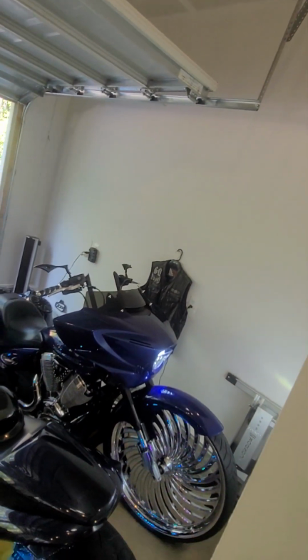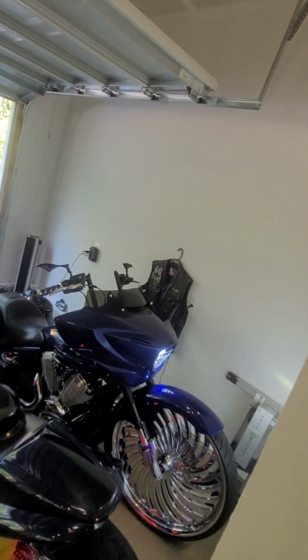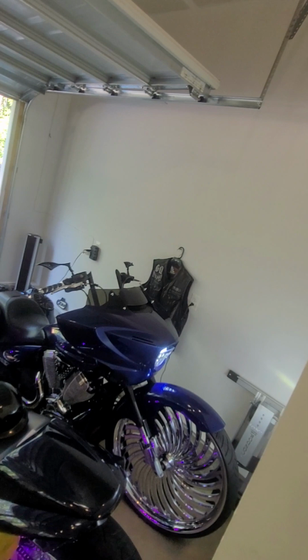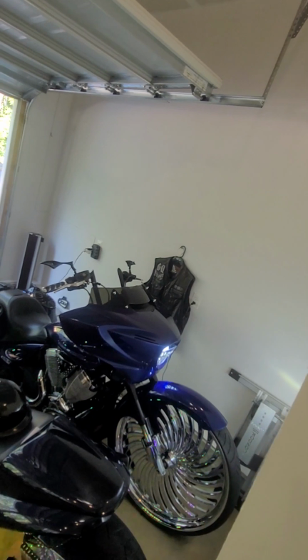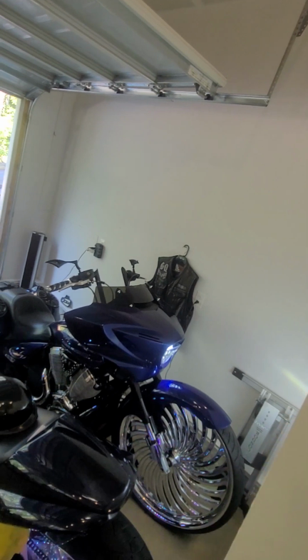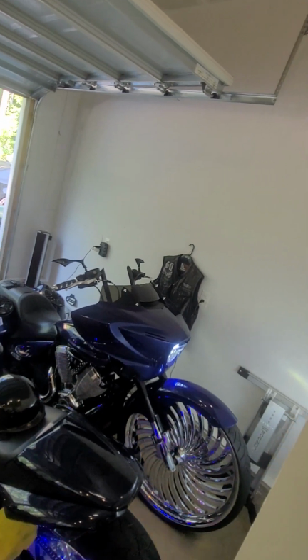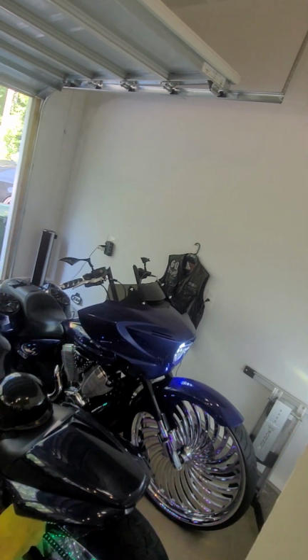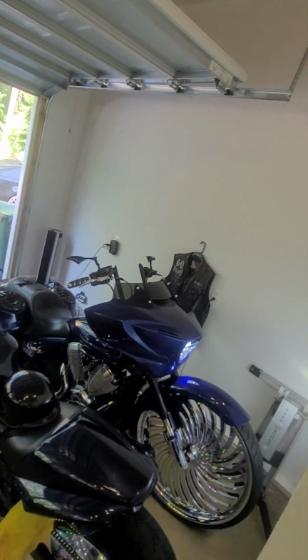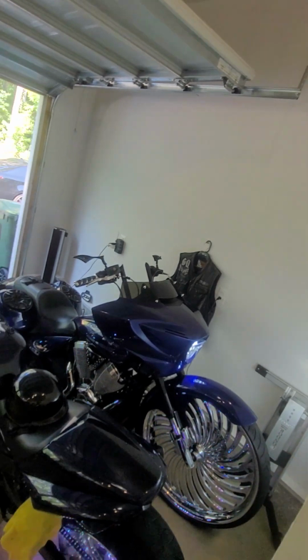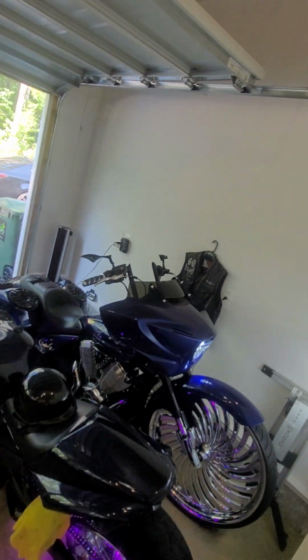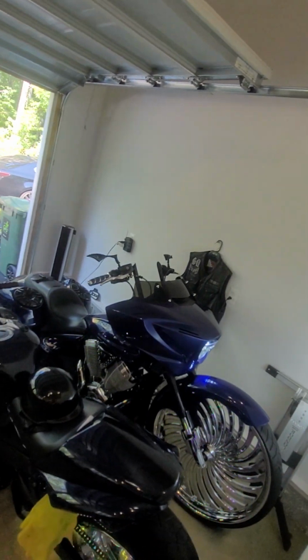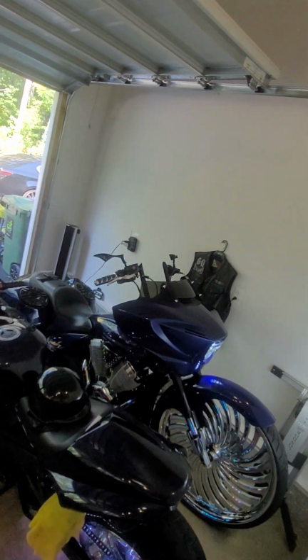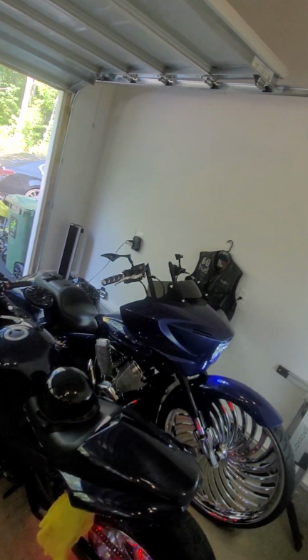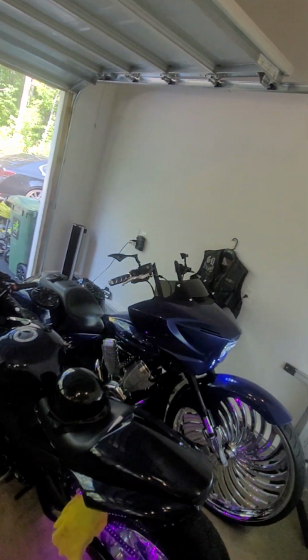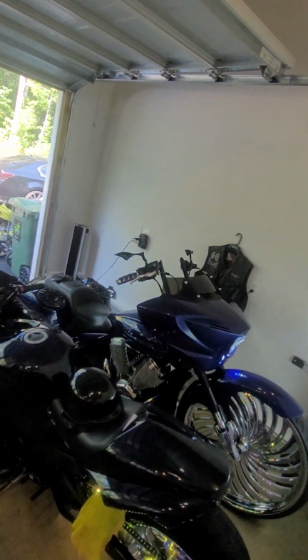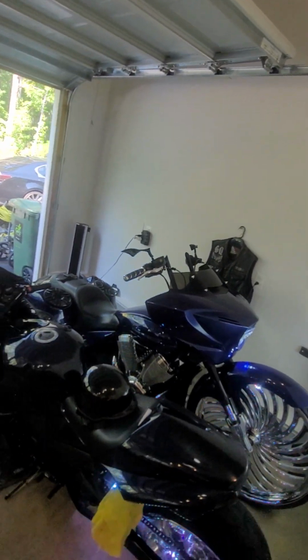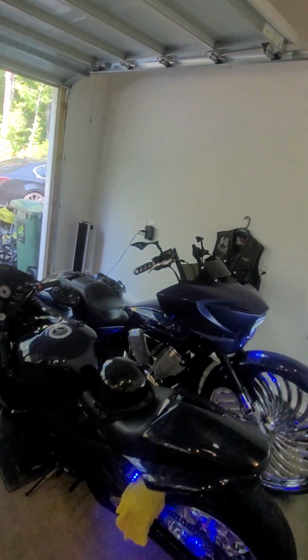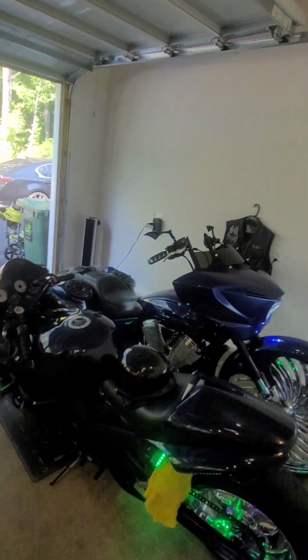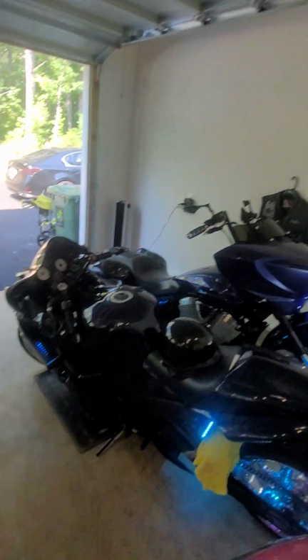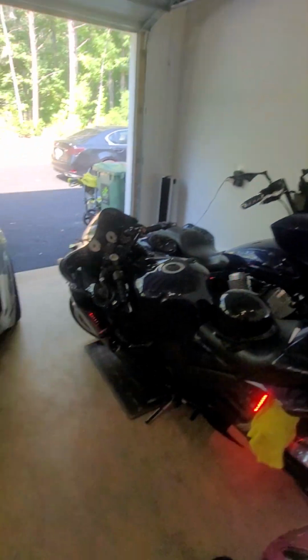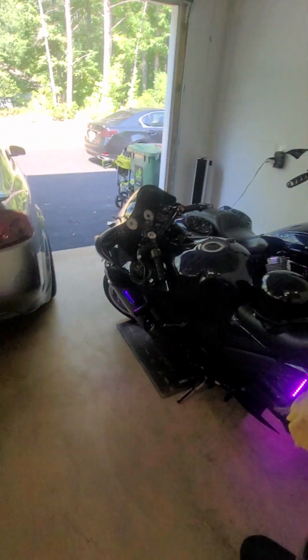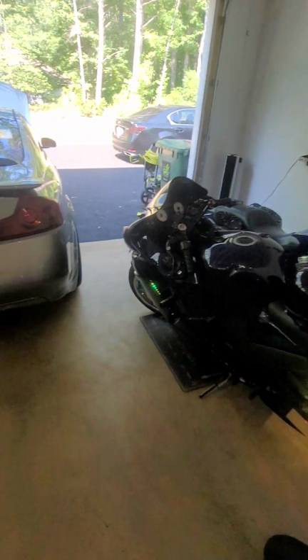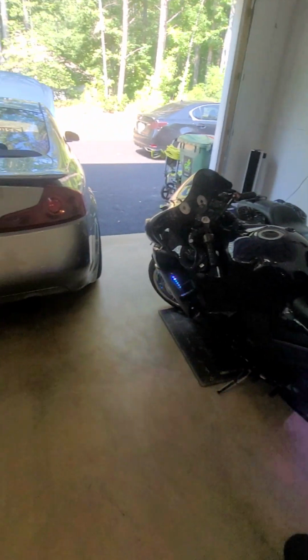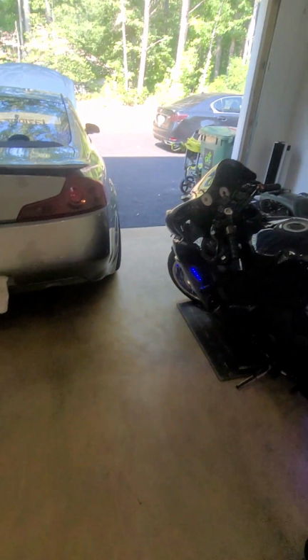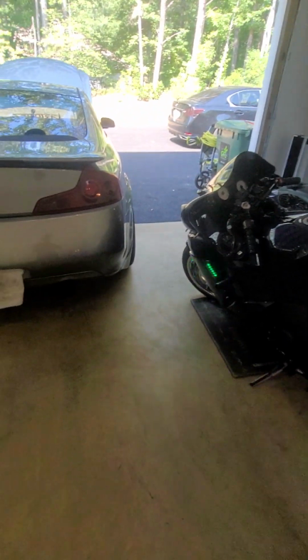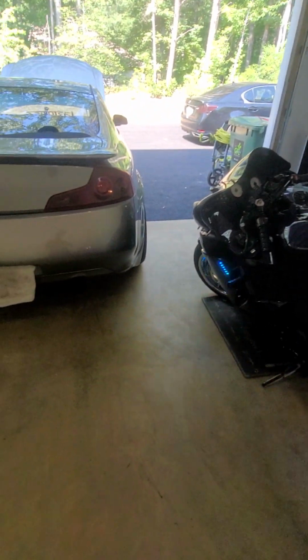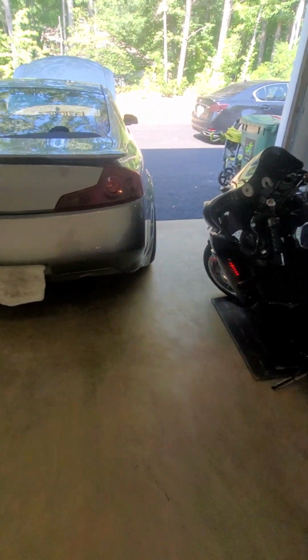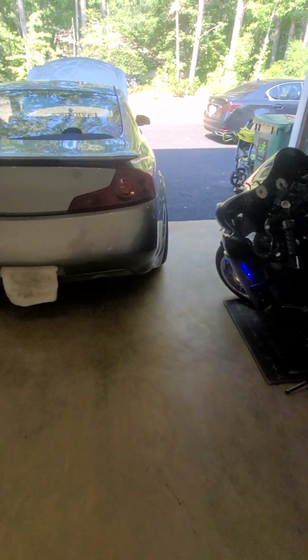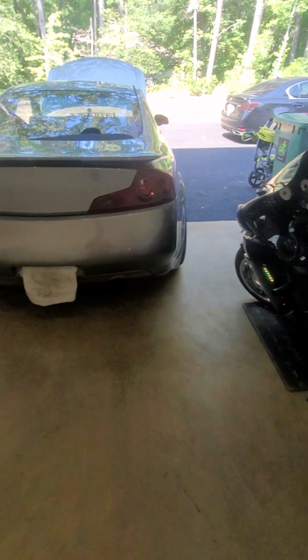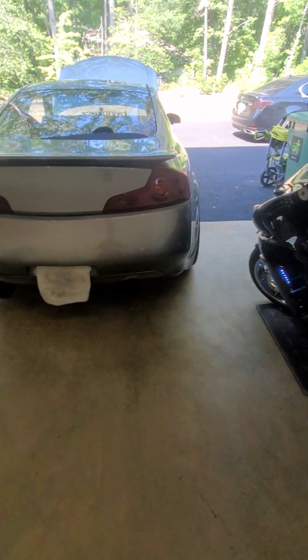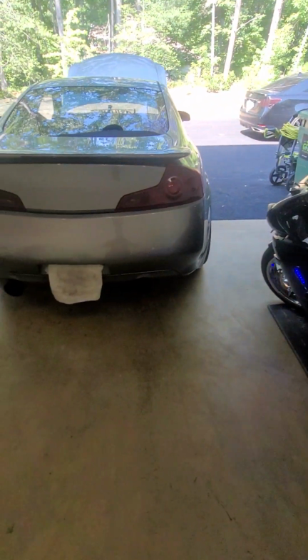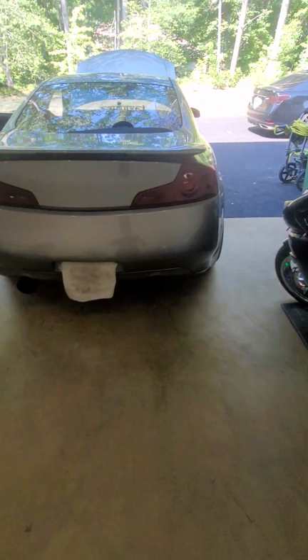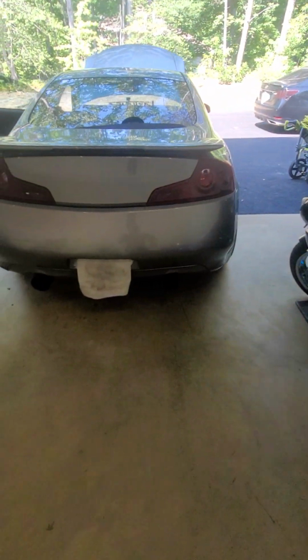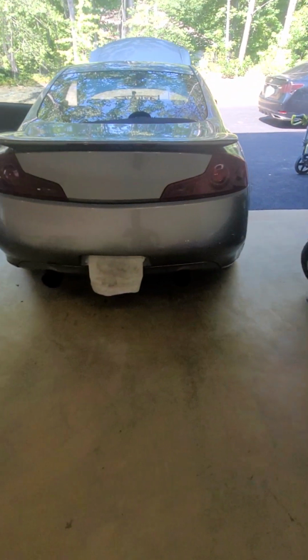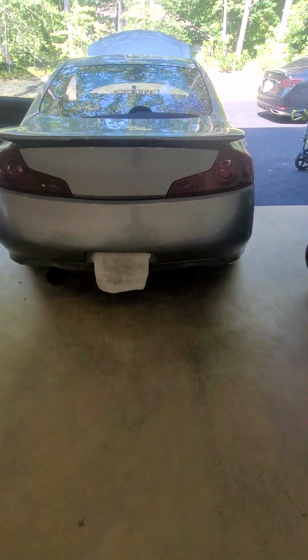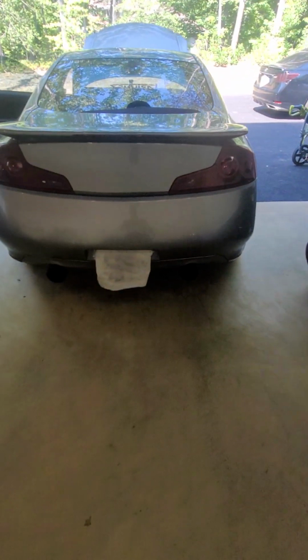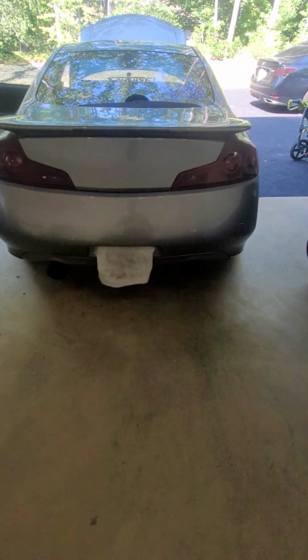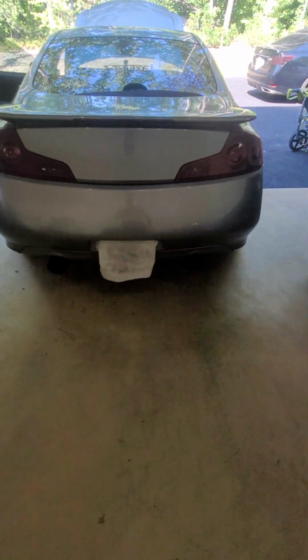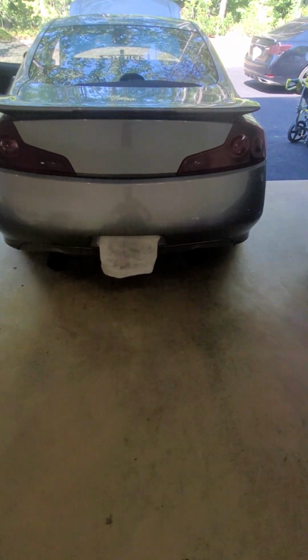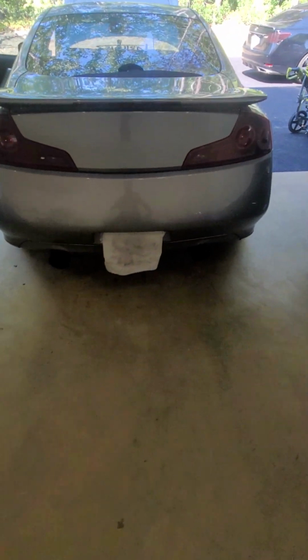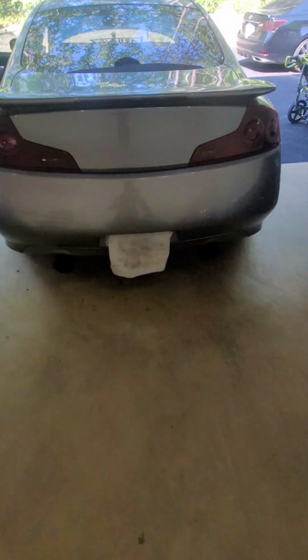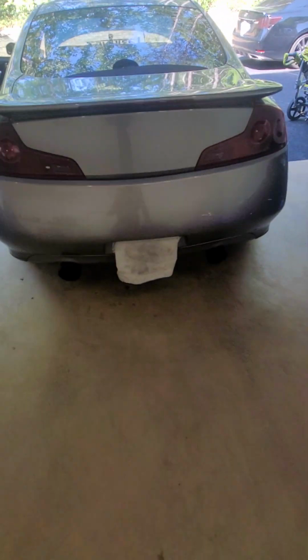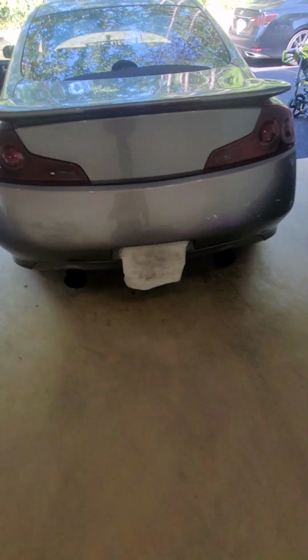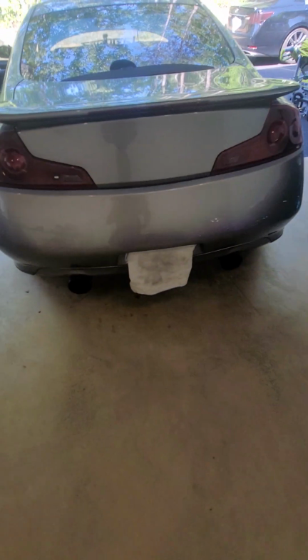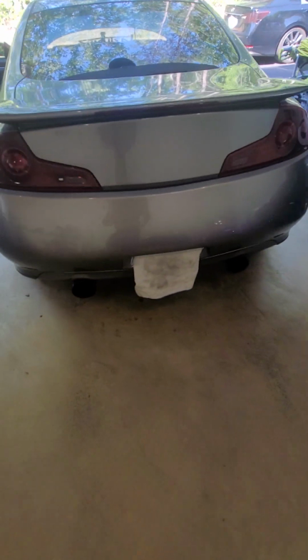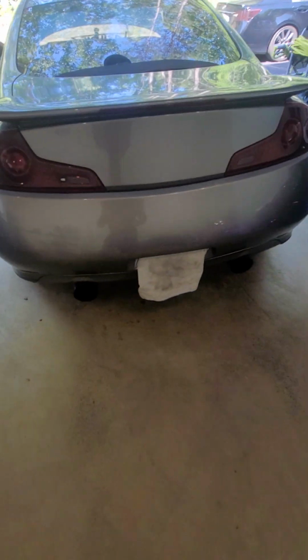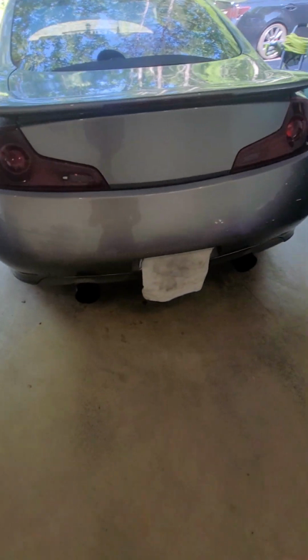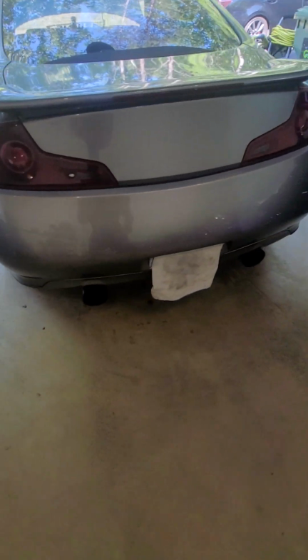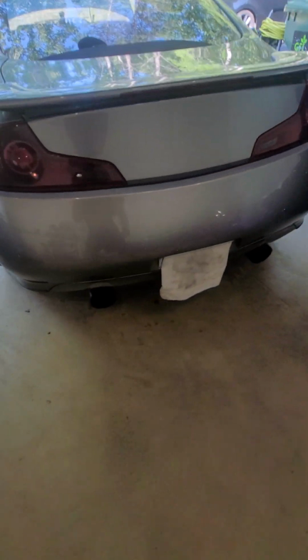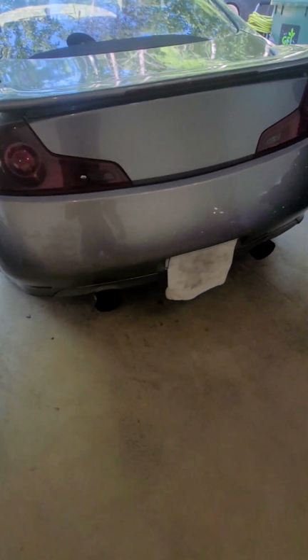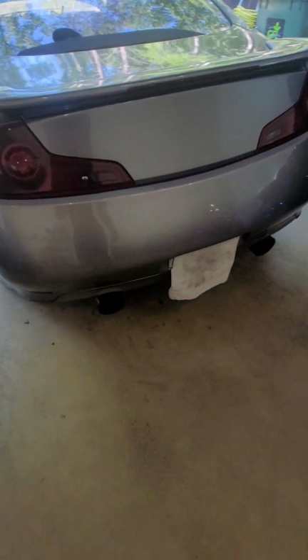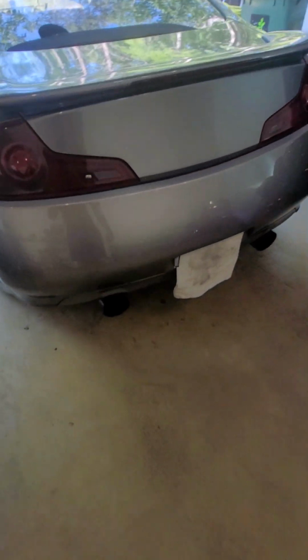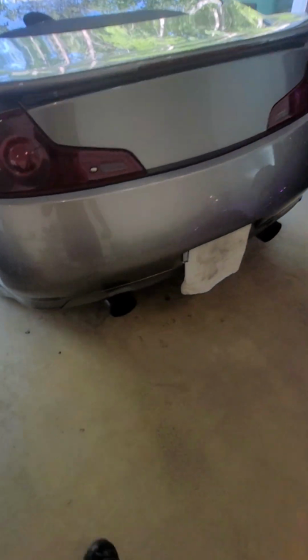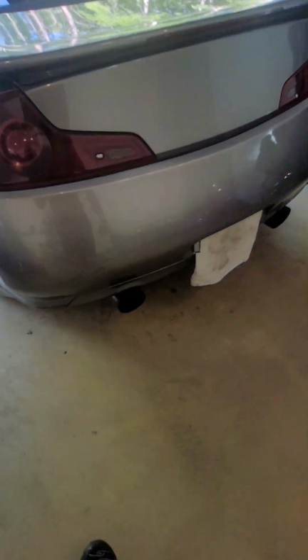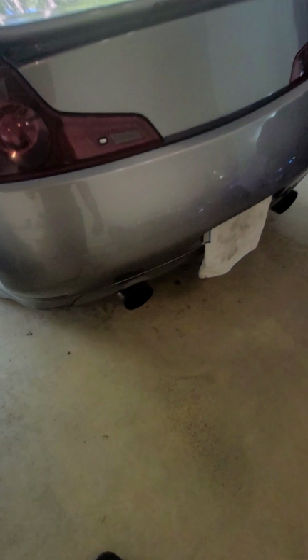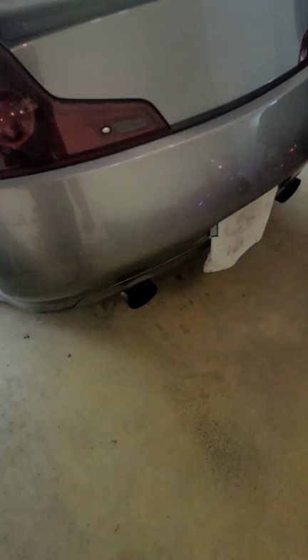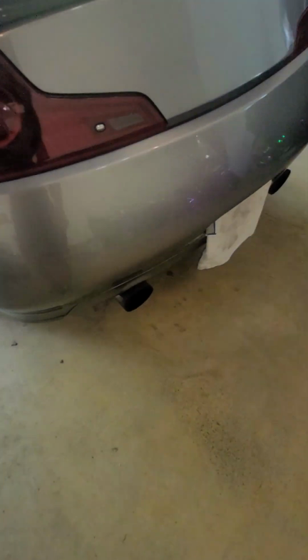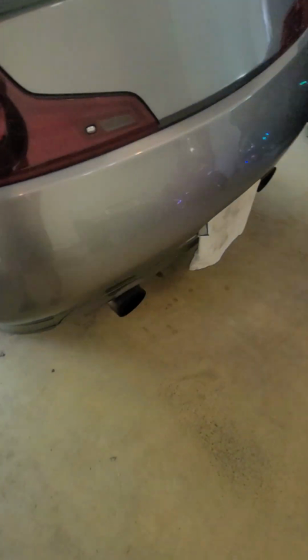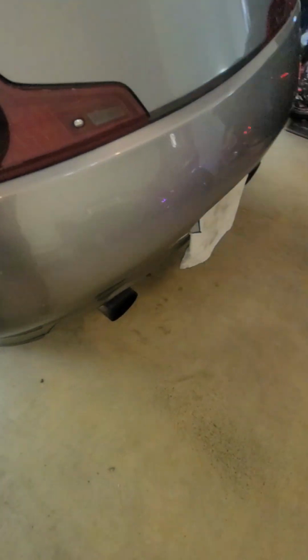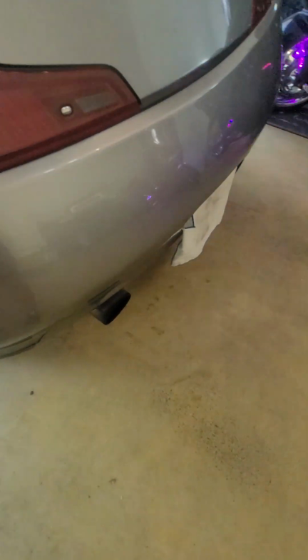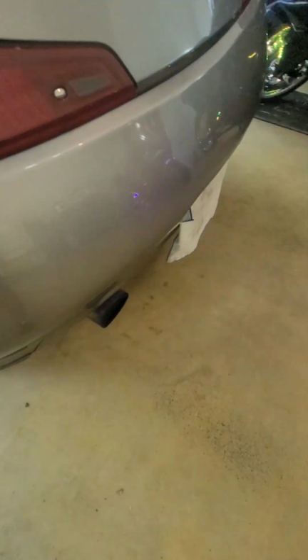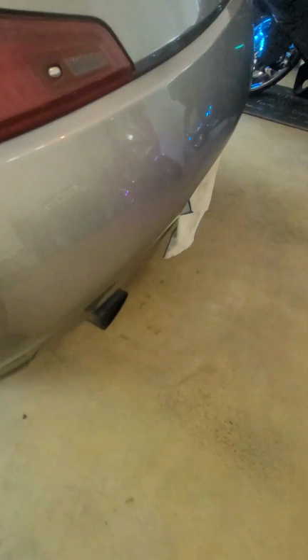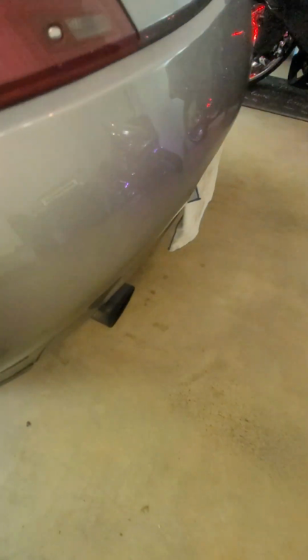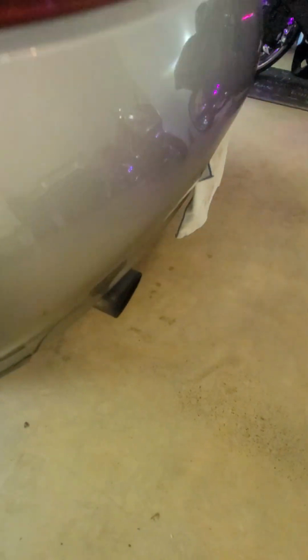That is my custom Victory. Moving on to my G35 — Motor Dine exhaust.